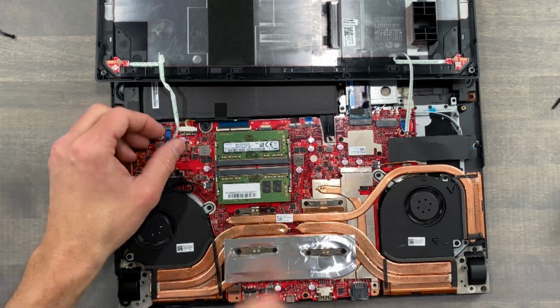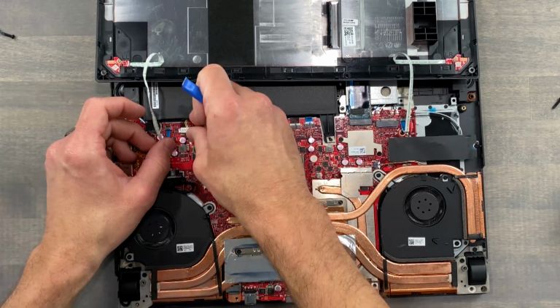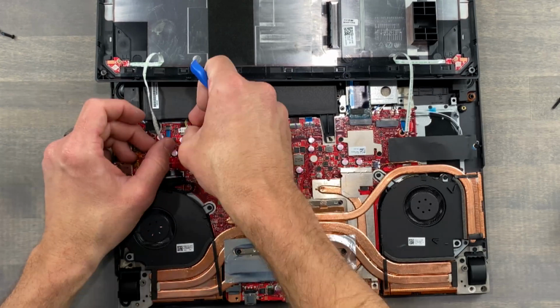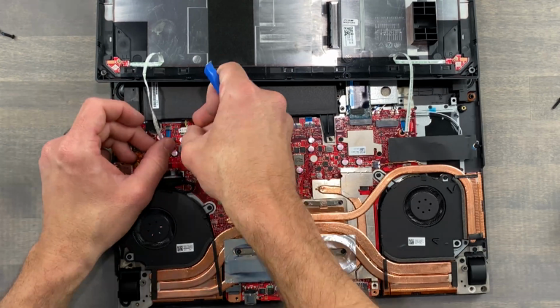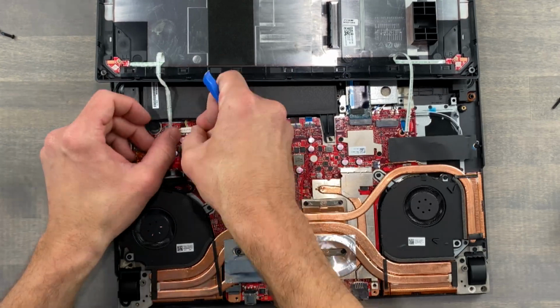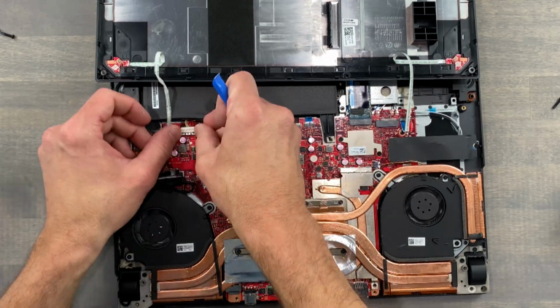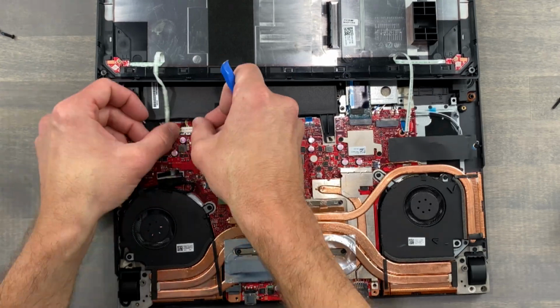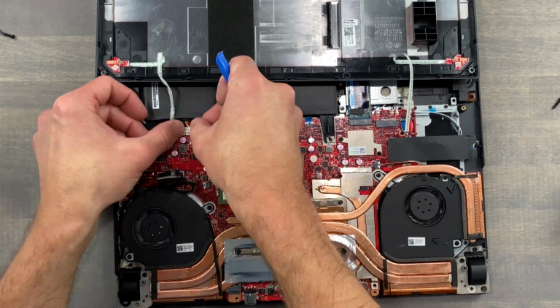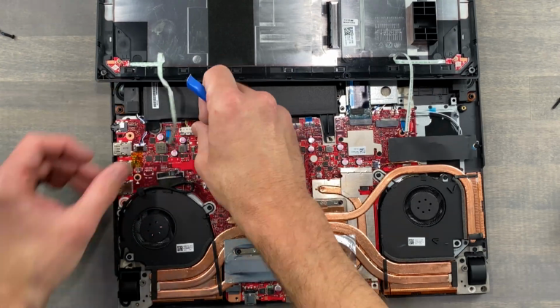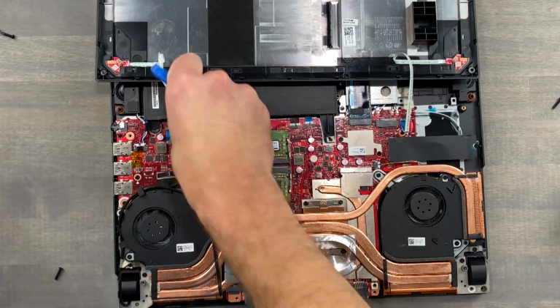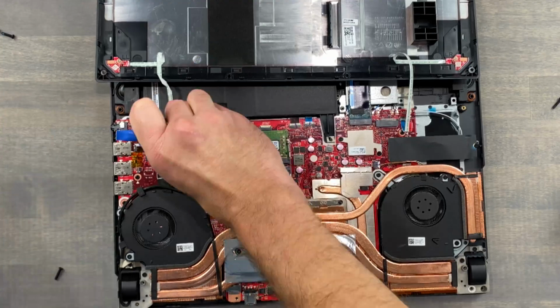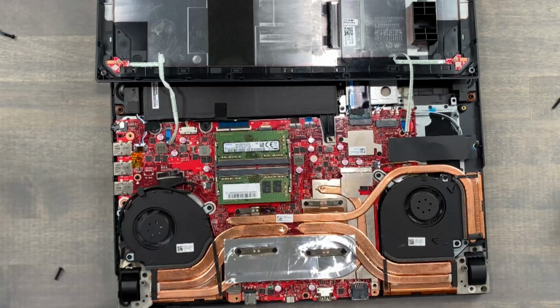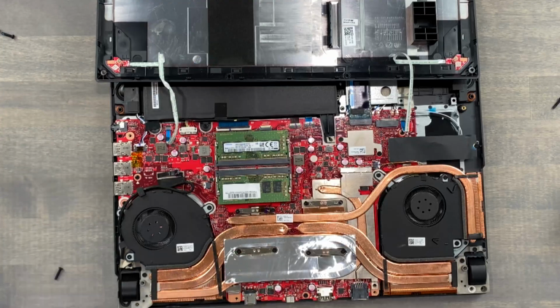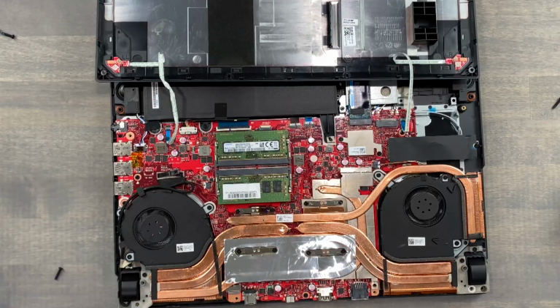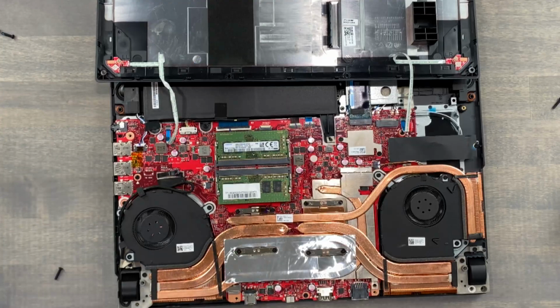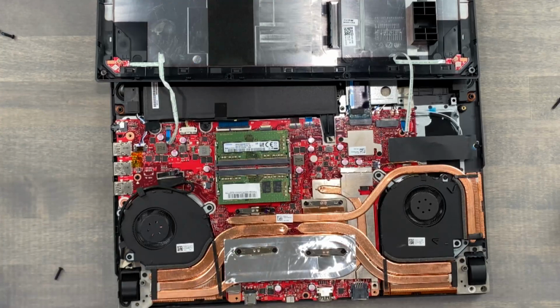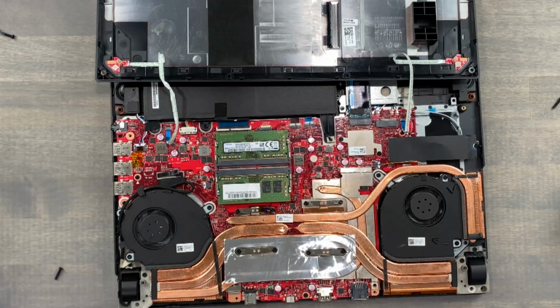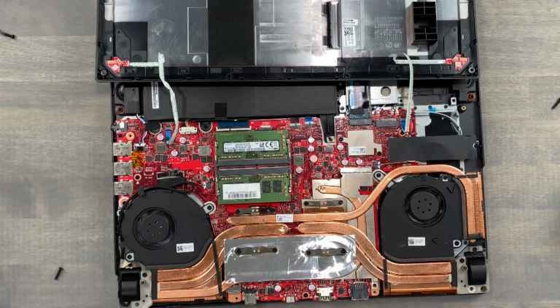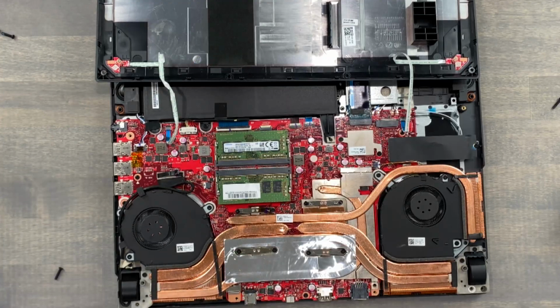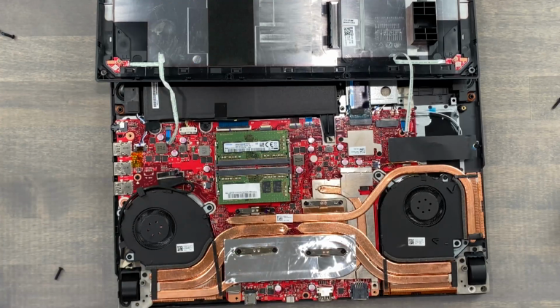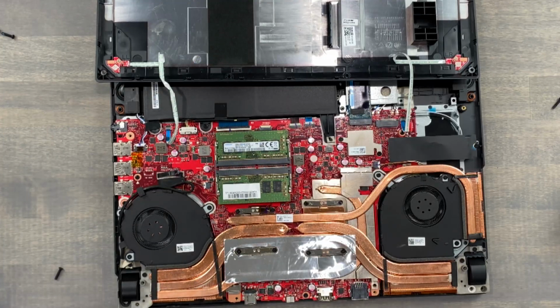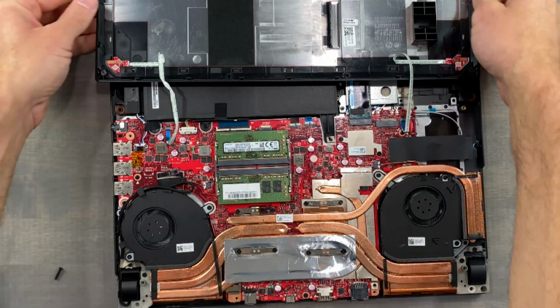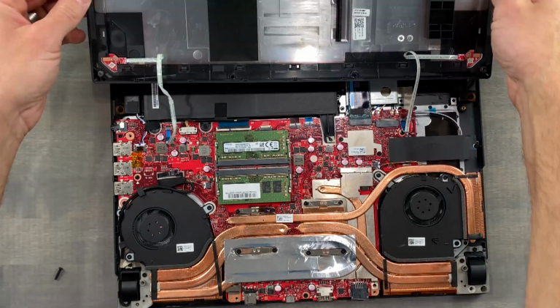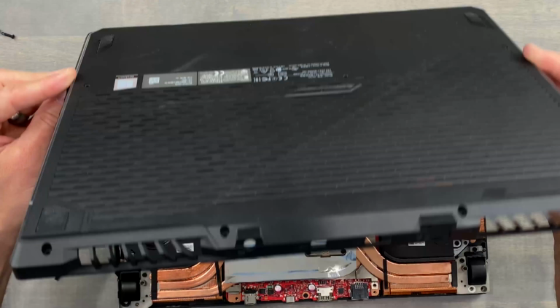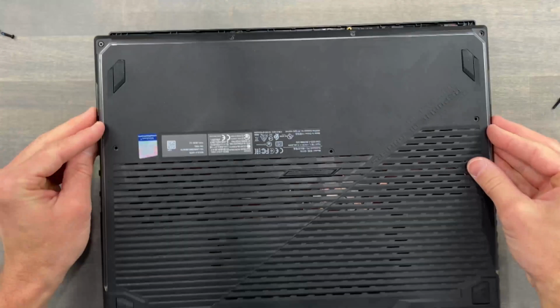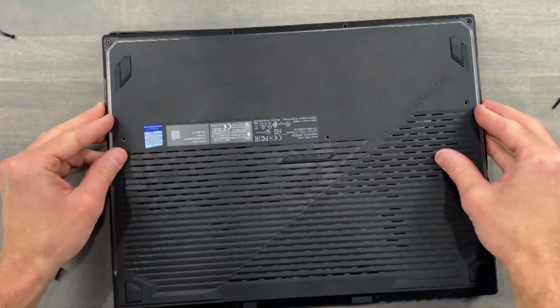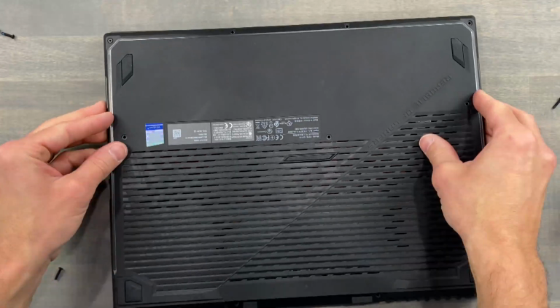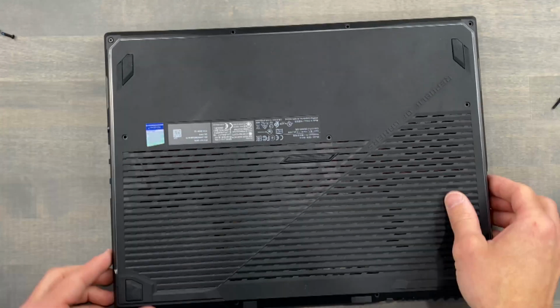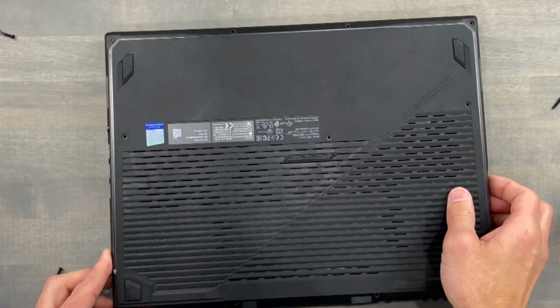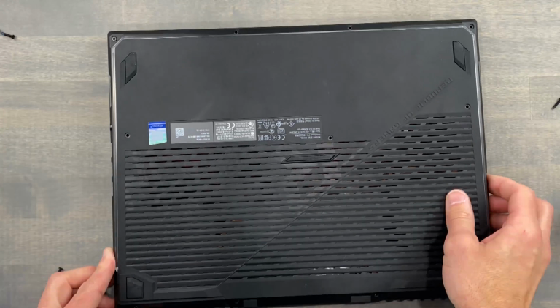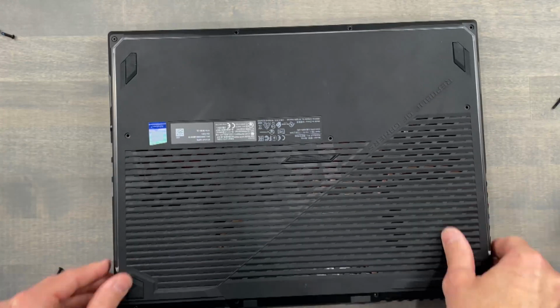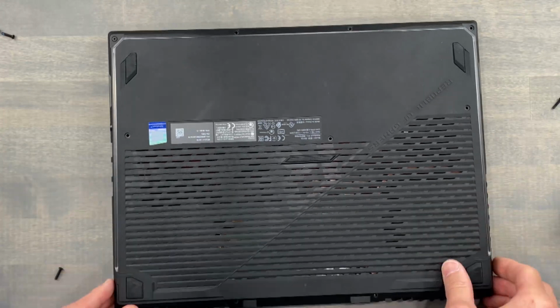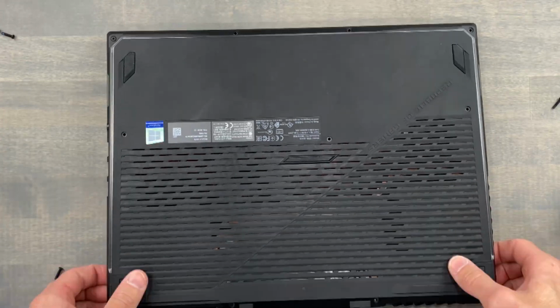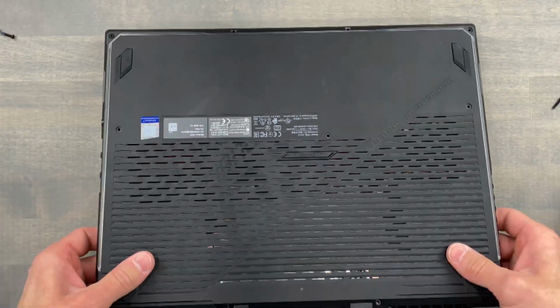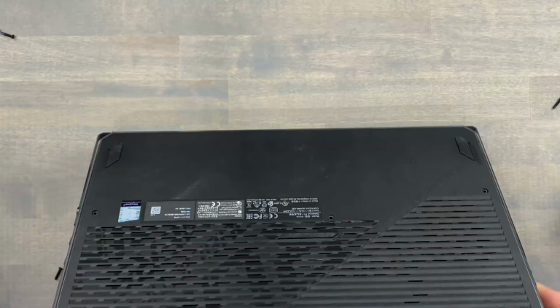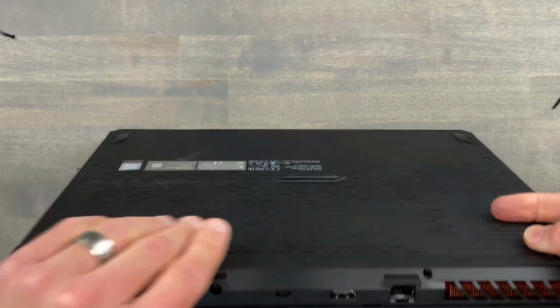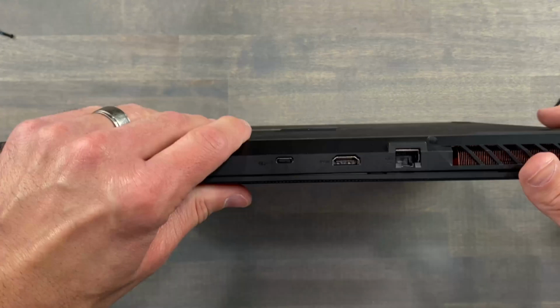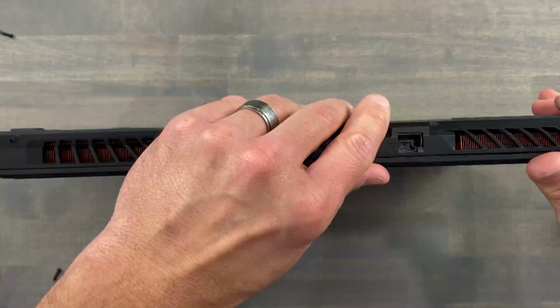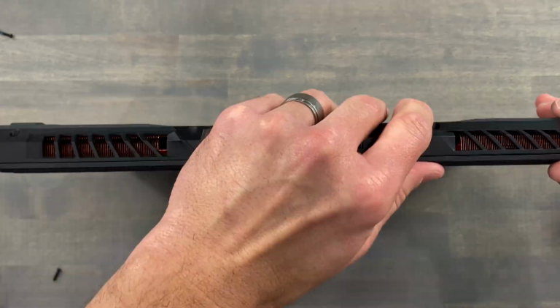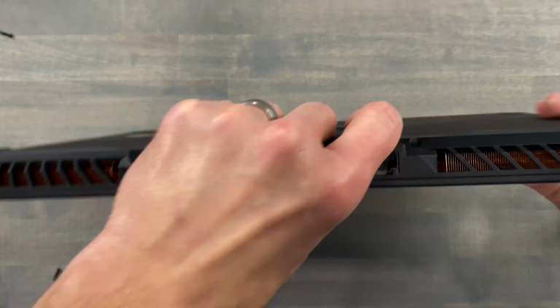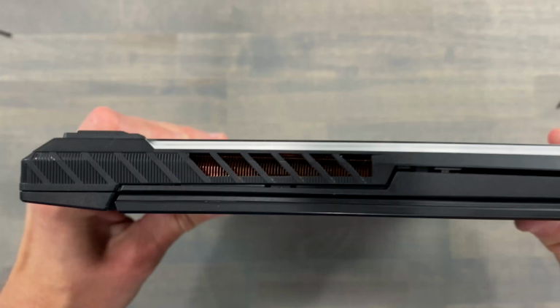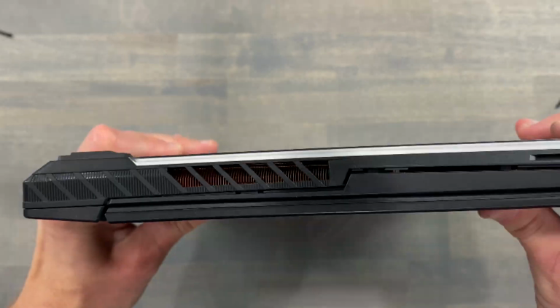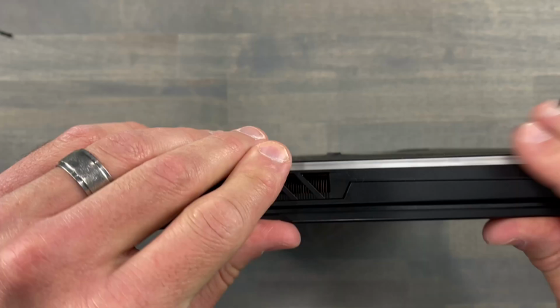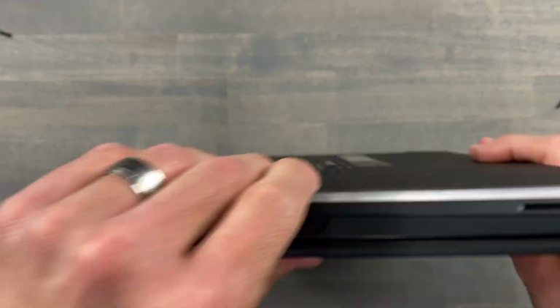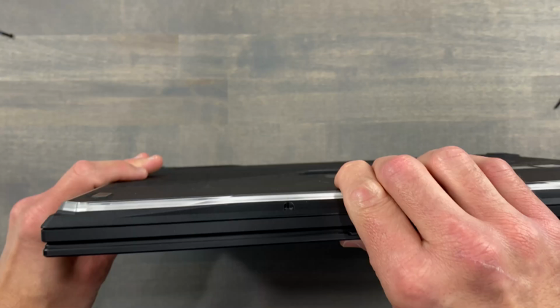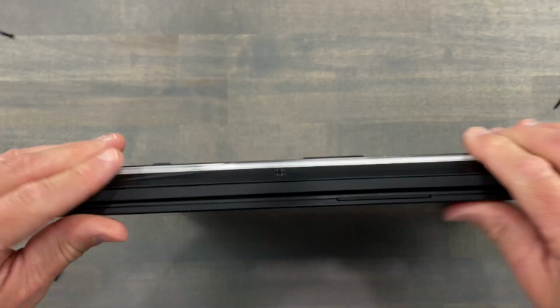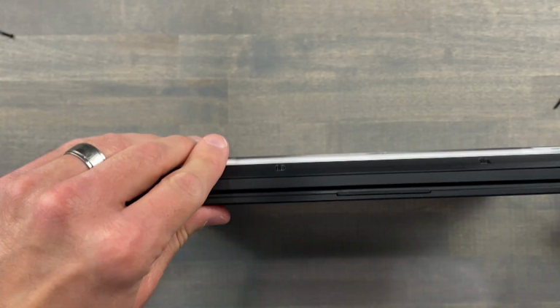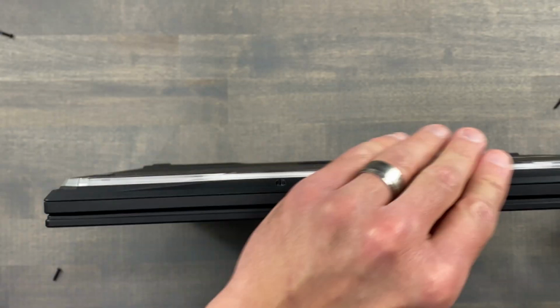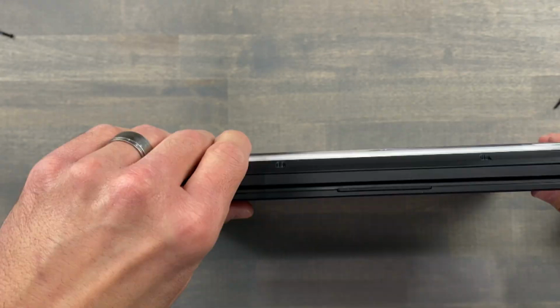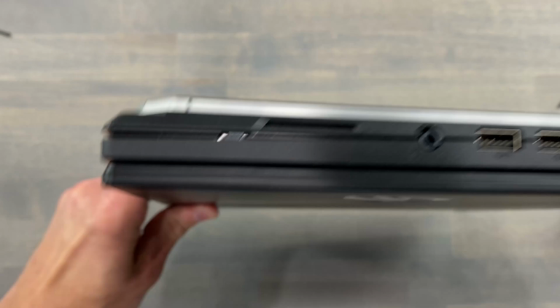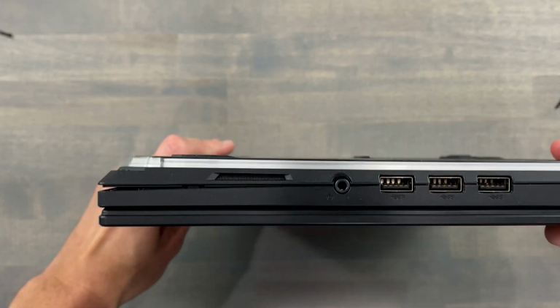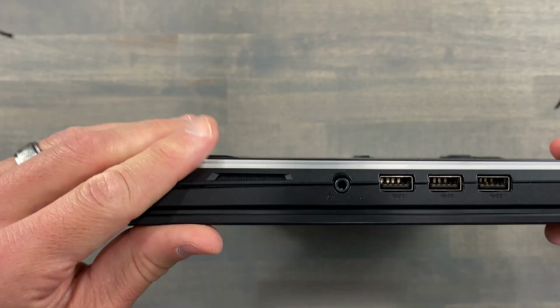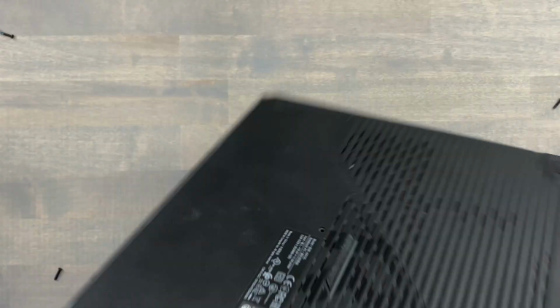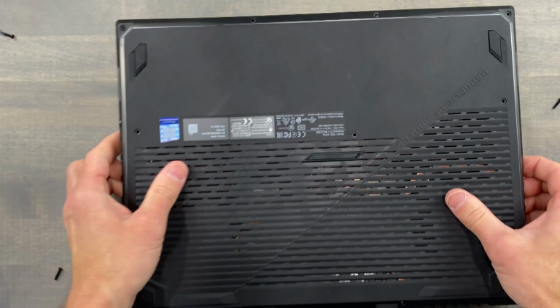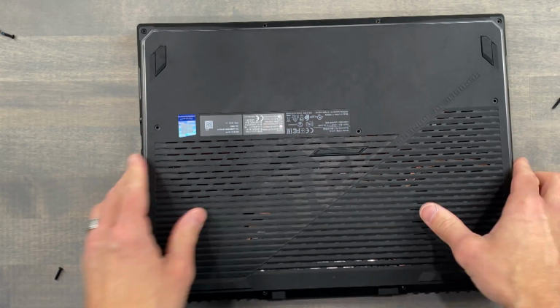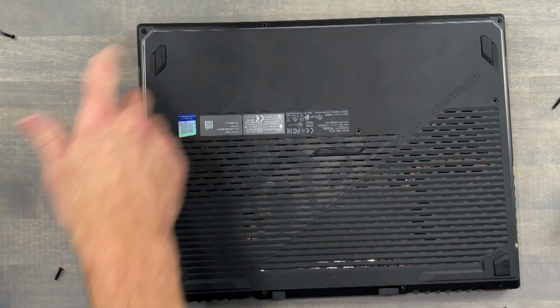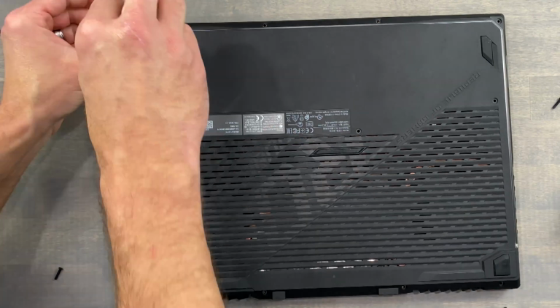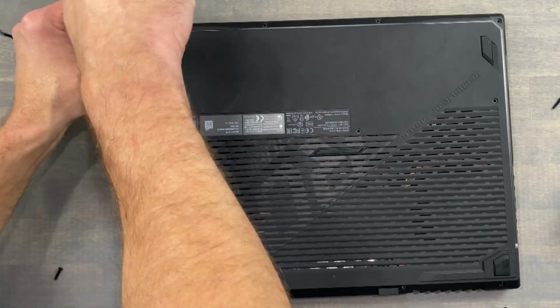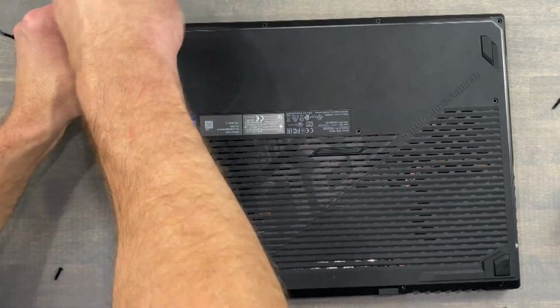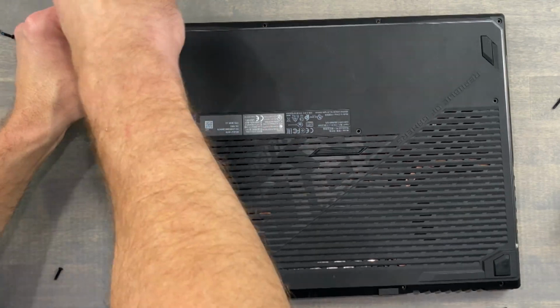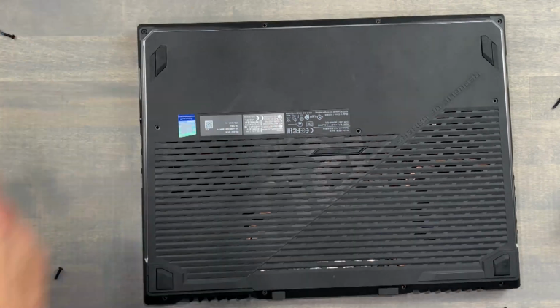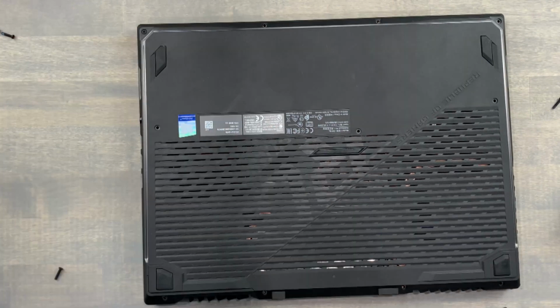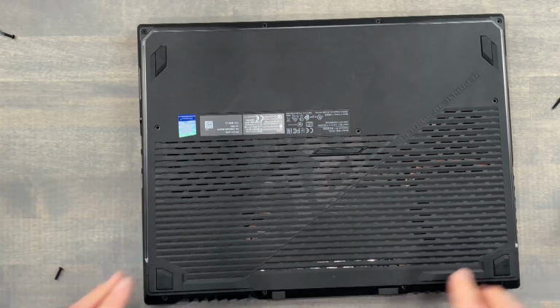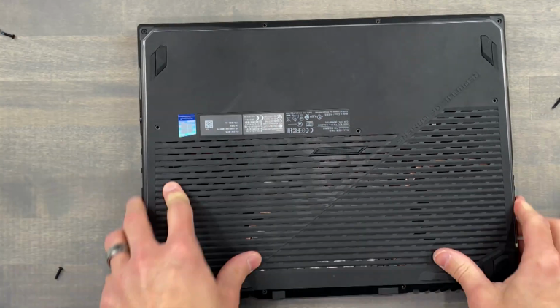Now flip the Strix over and power it on before reinstalling the remaining bottom panel screws, to make sure we didn't forget a step along the way. Give it about 30 or 40 seconds to boot into the operating system — no need to worry, it should power back on.